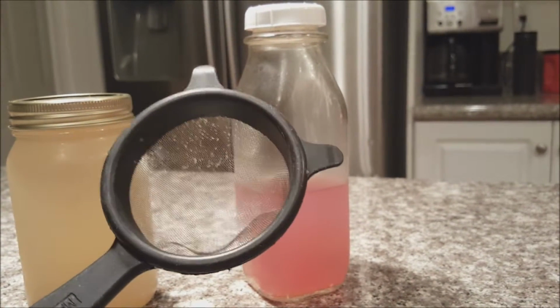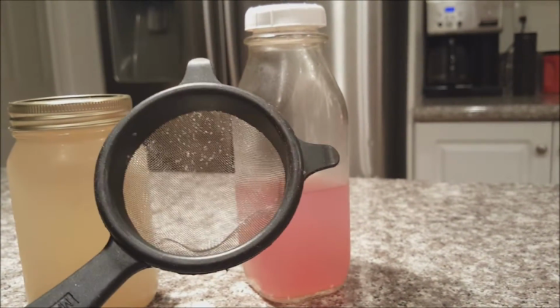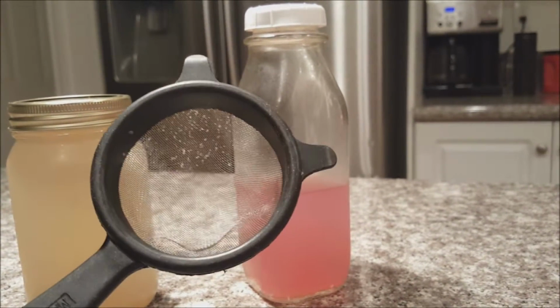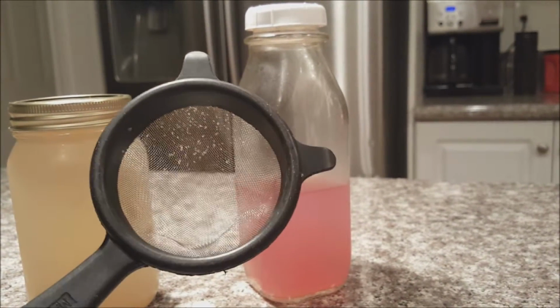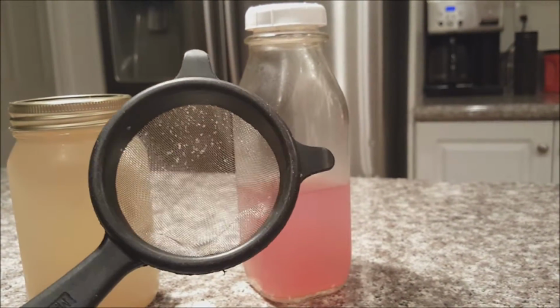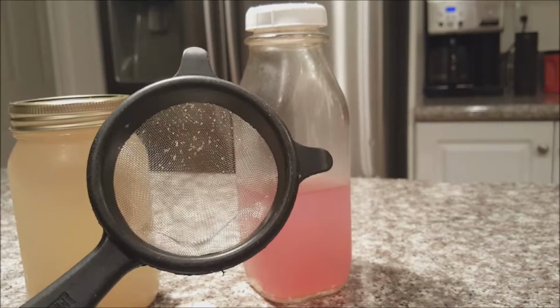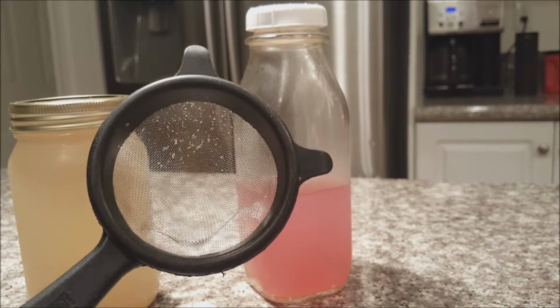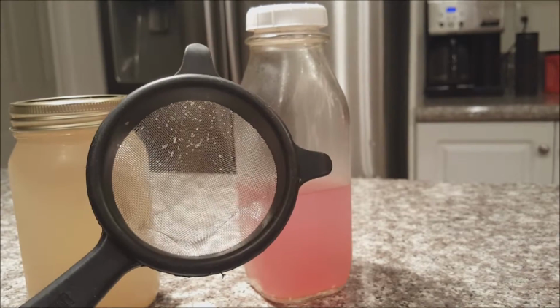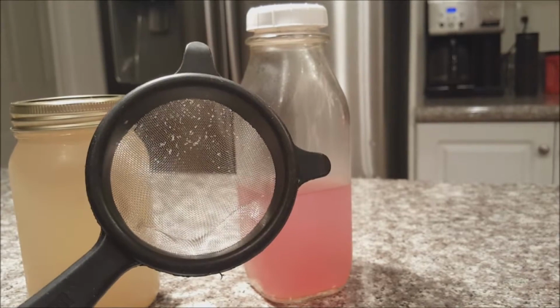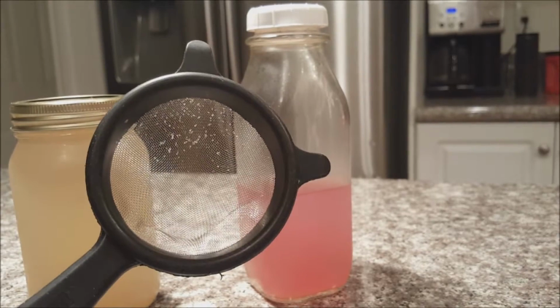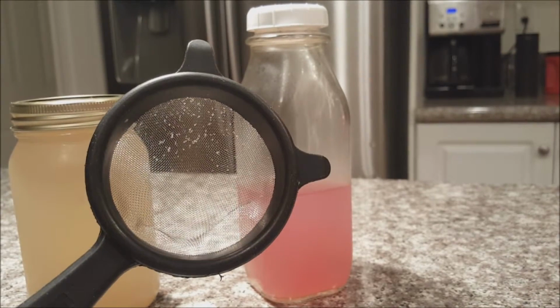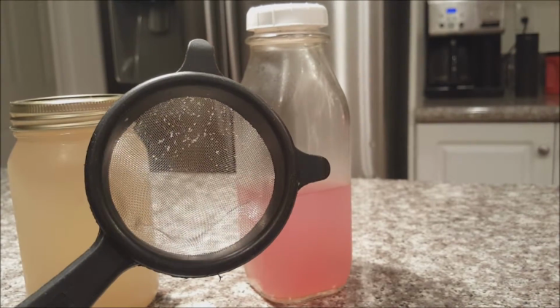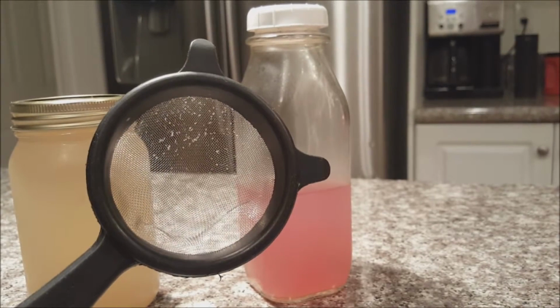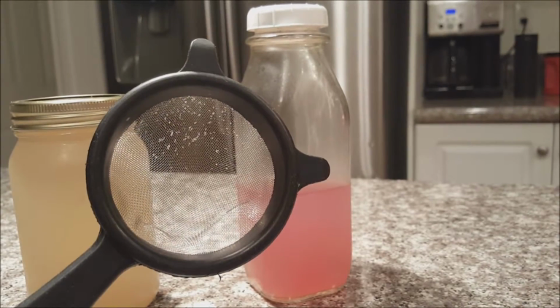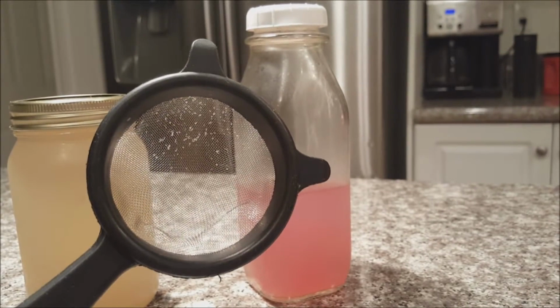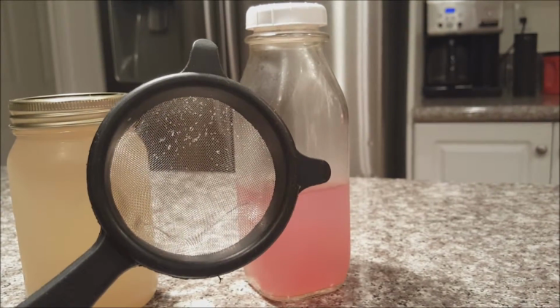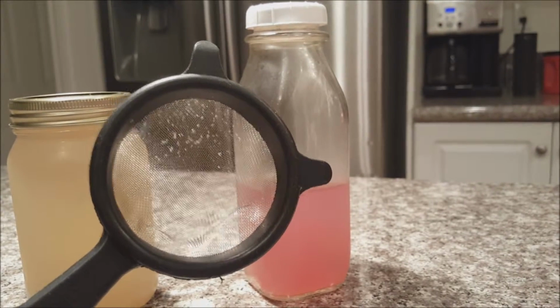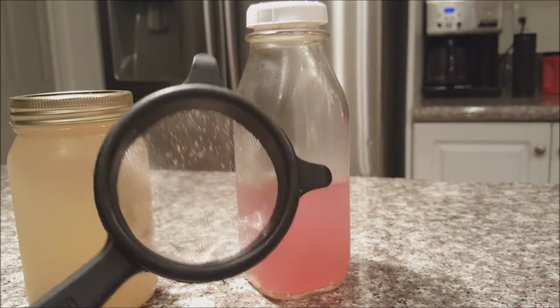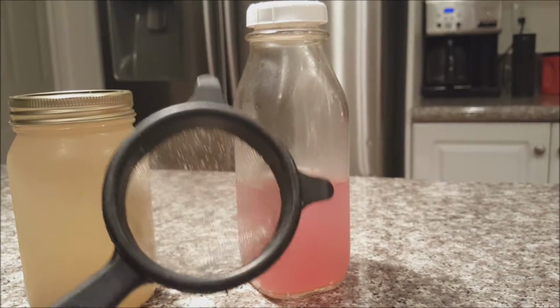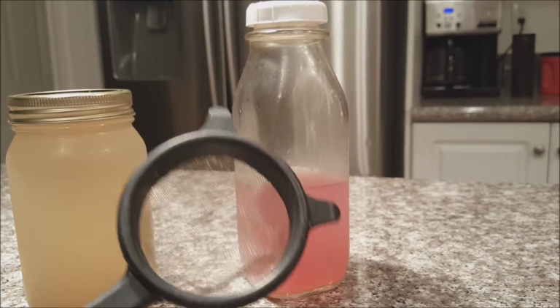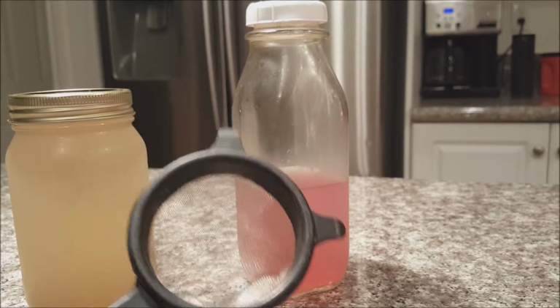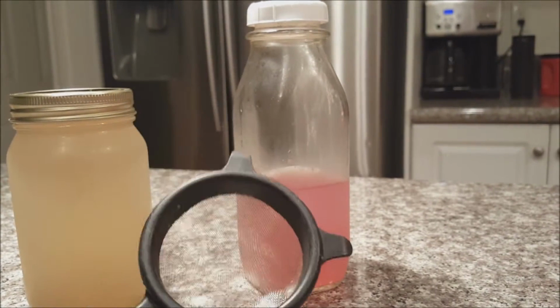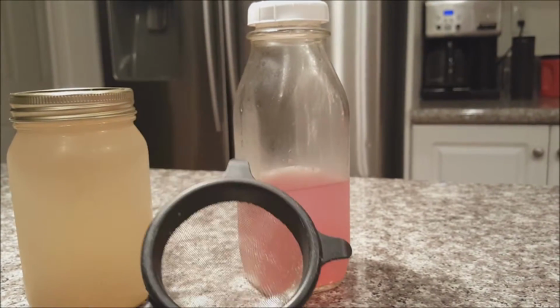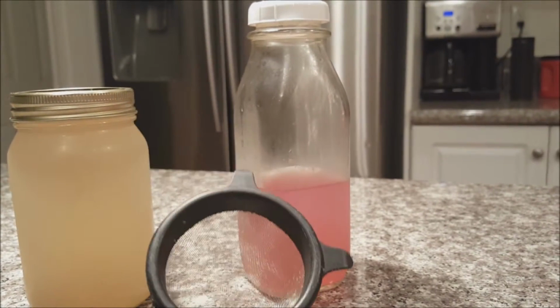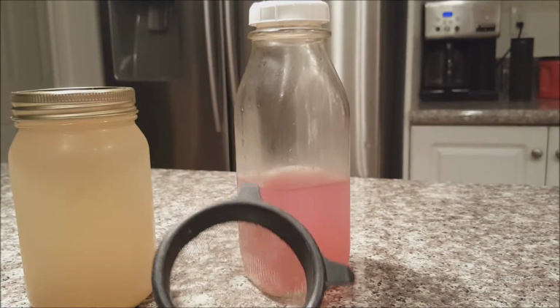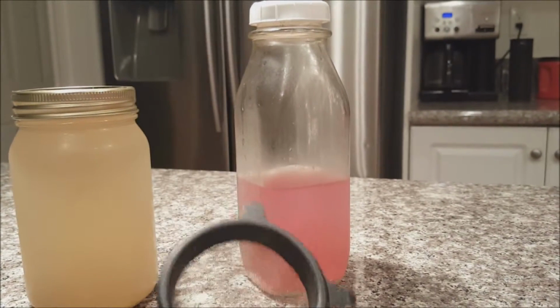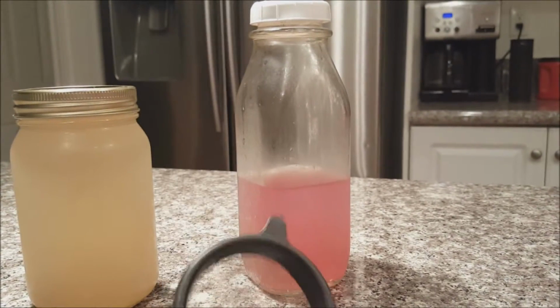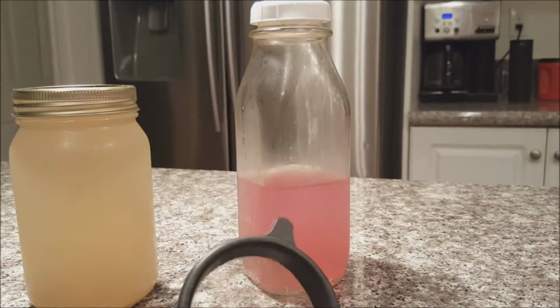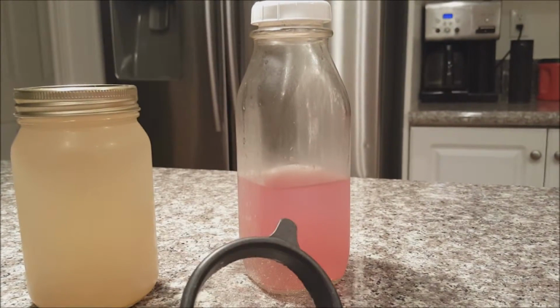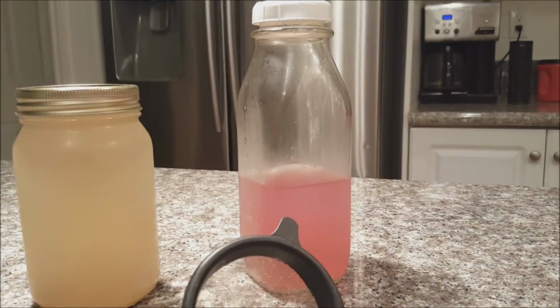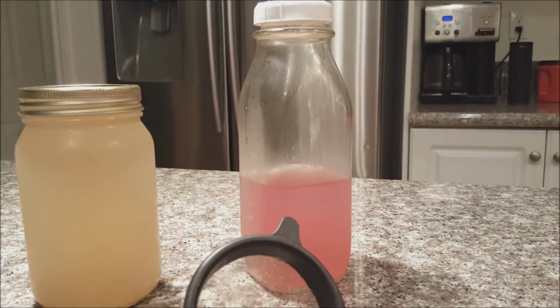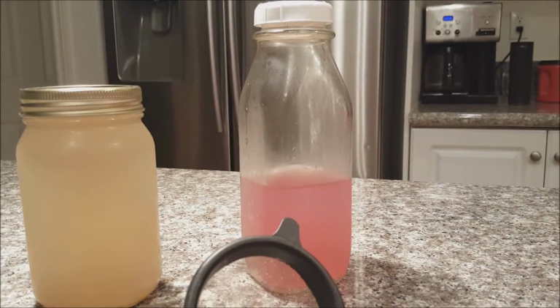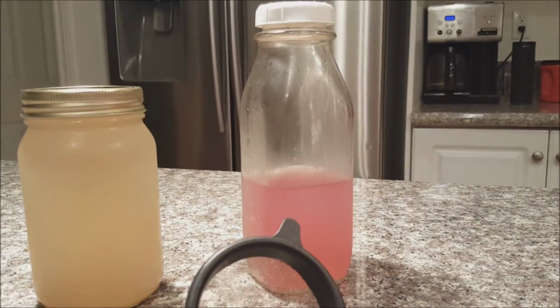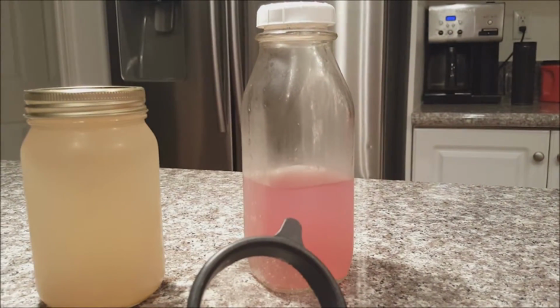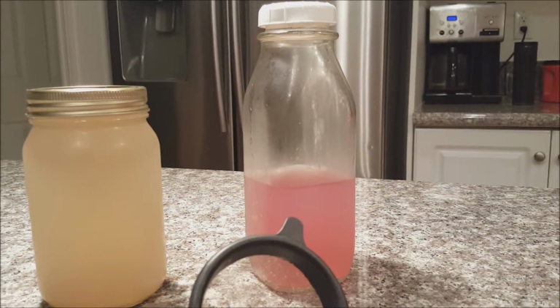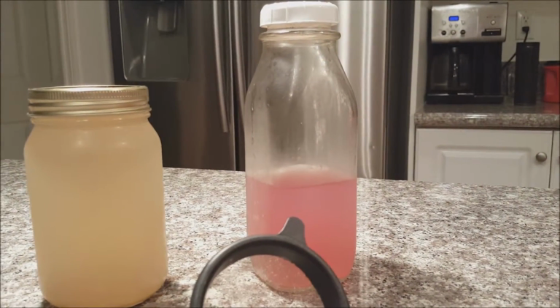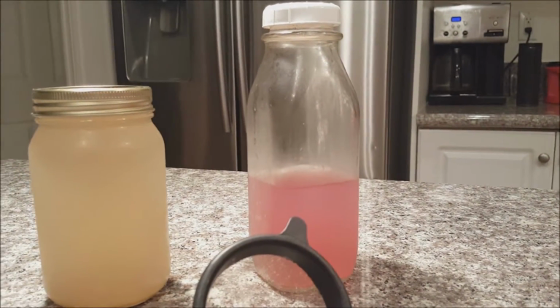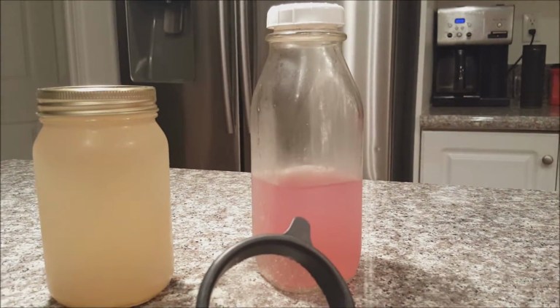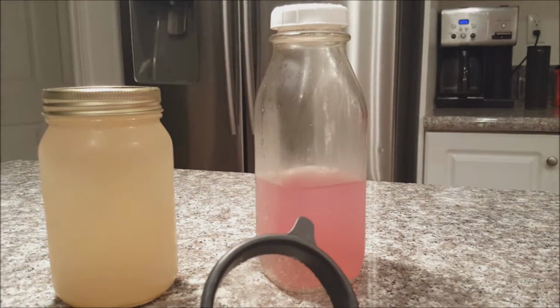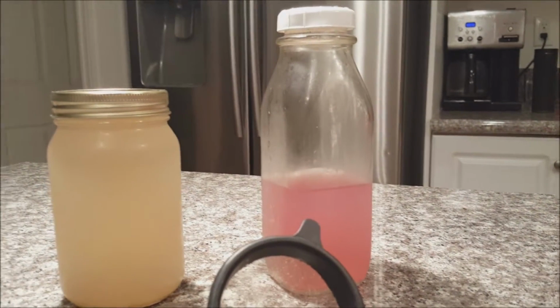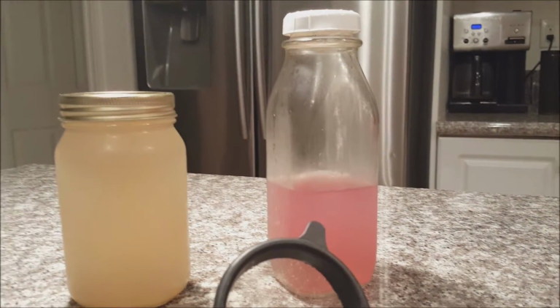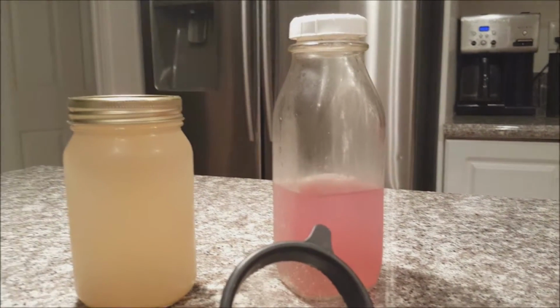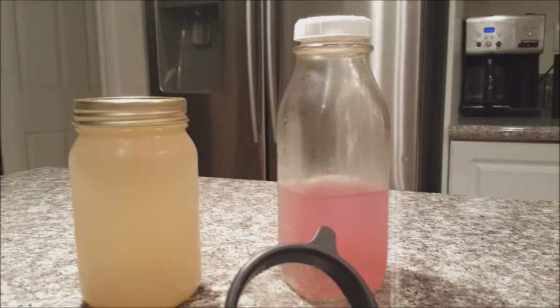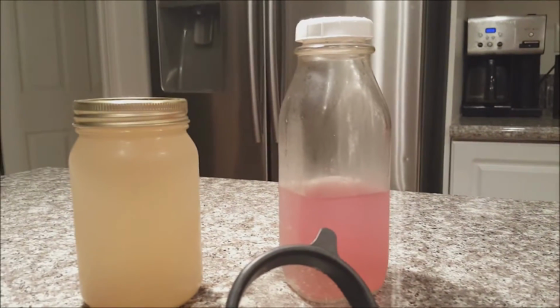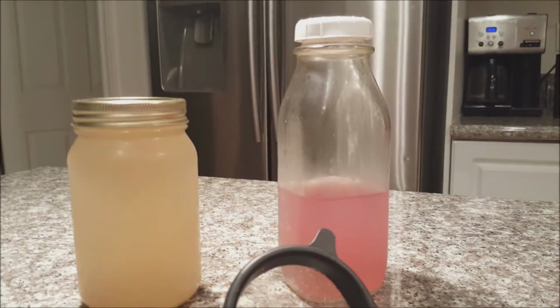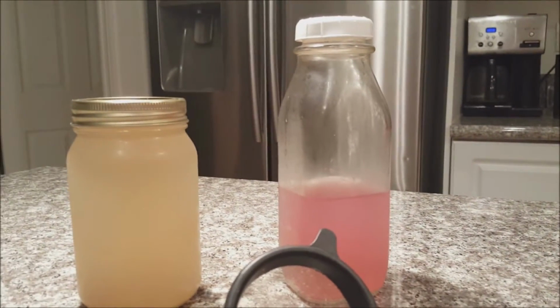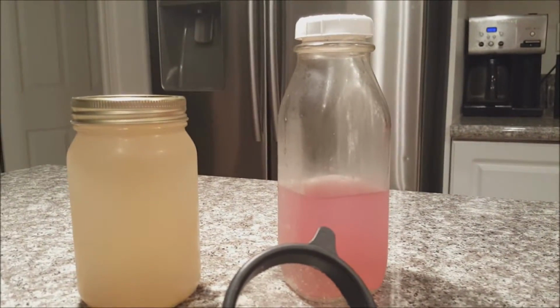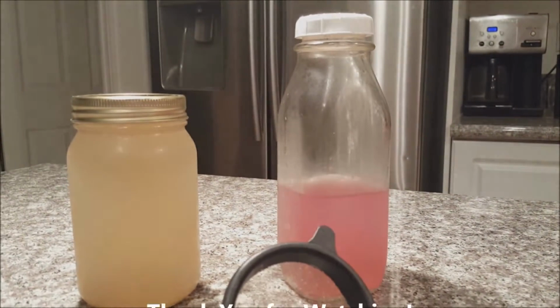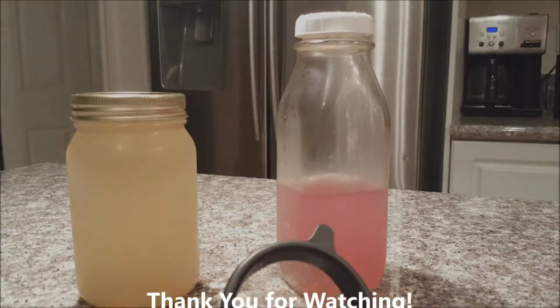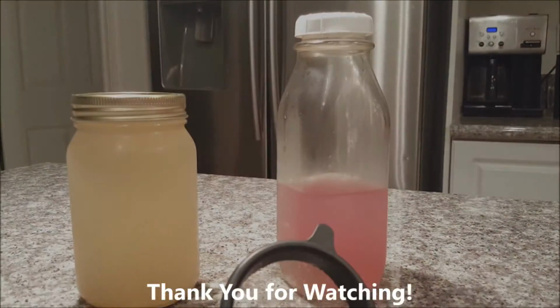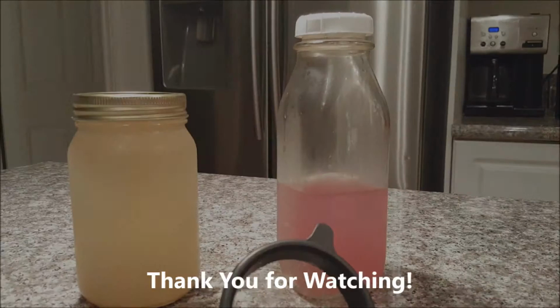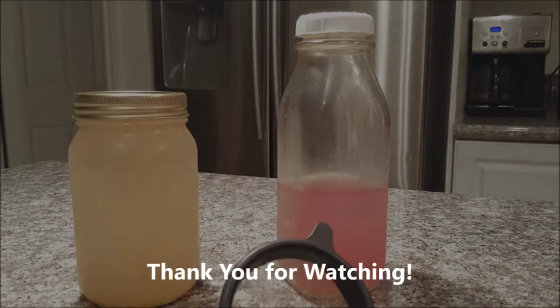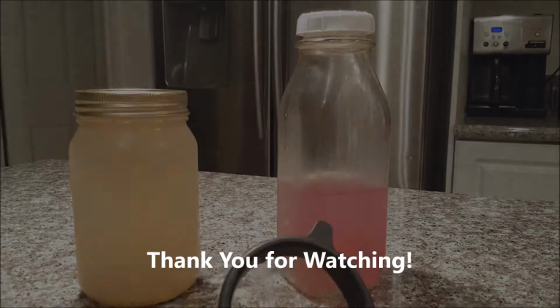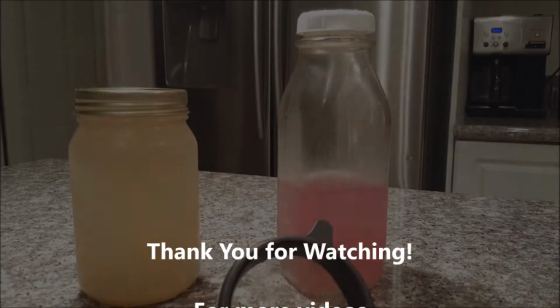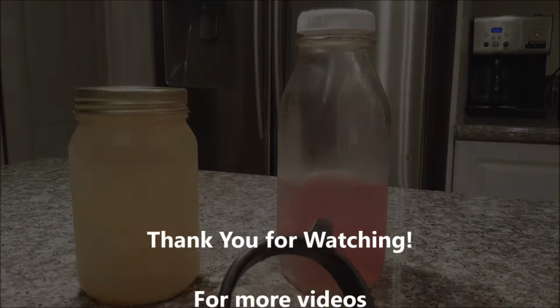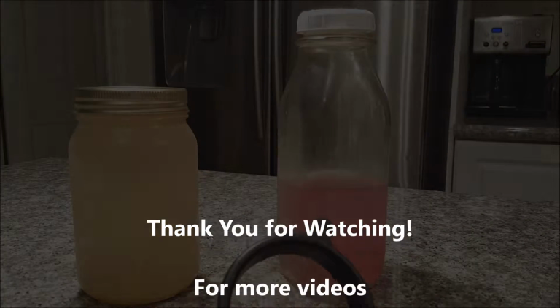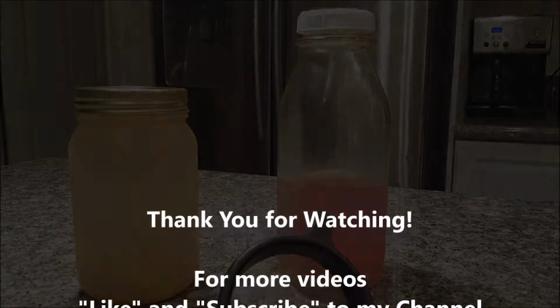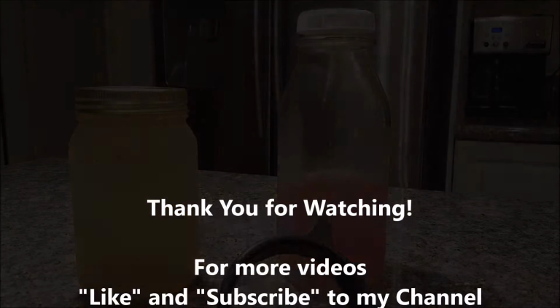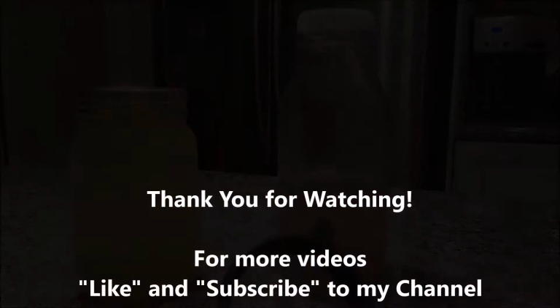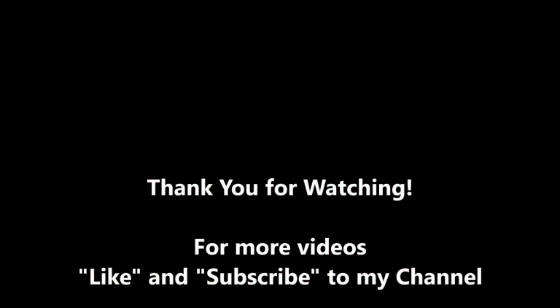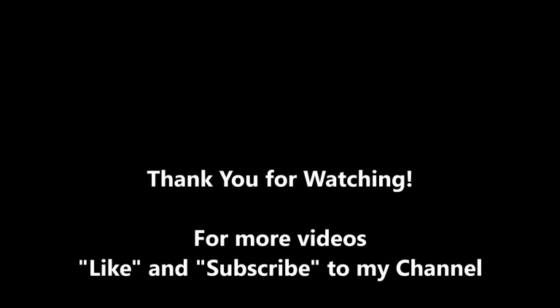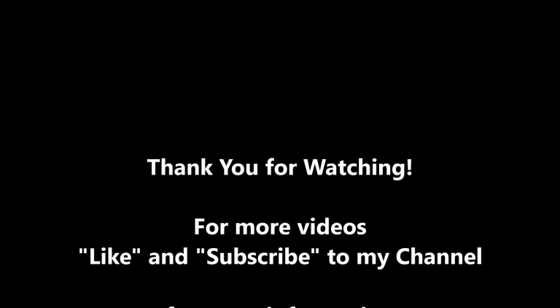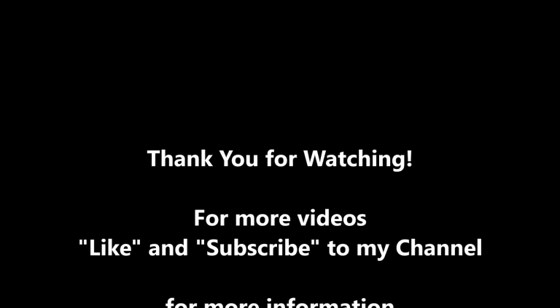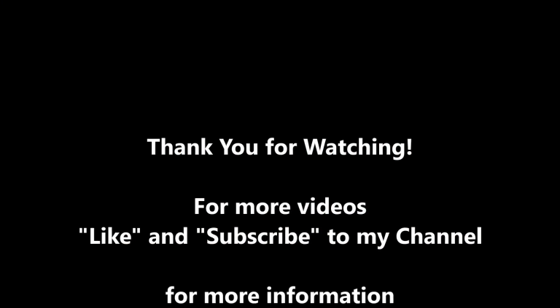If you enjoyed this tutorial, please give it a thumbs up and subscribe to my channel. You all have a wonderful day.